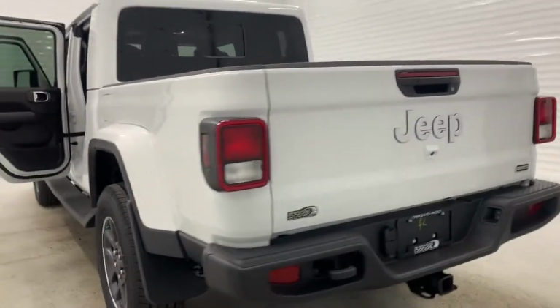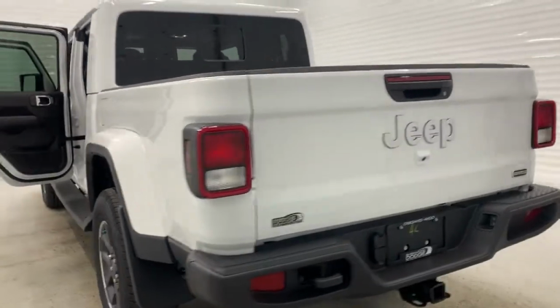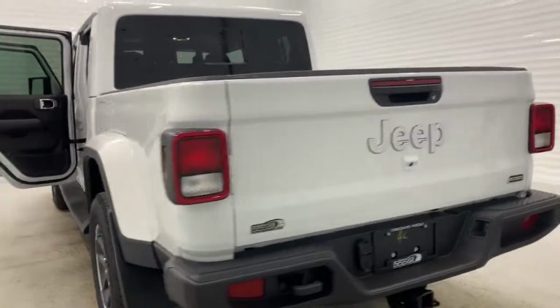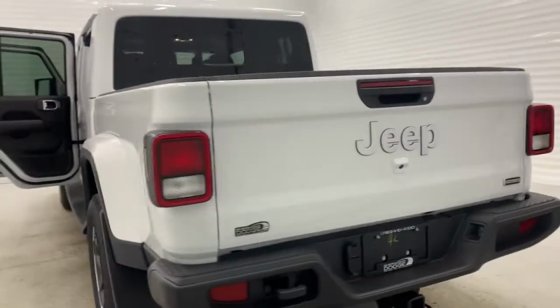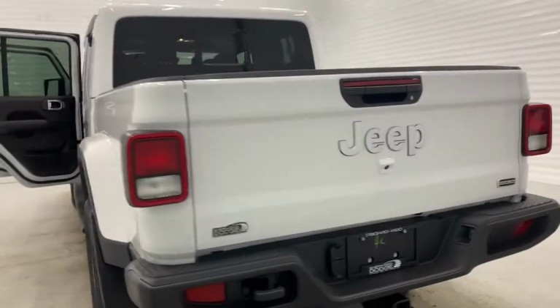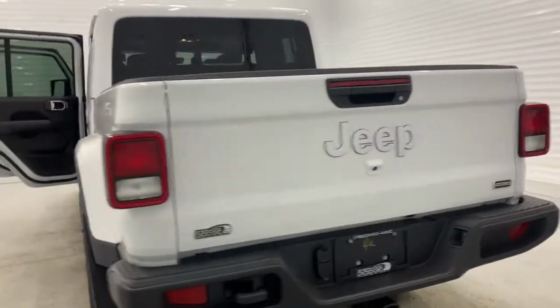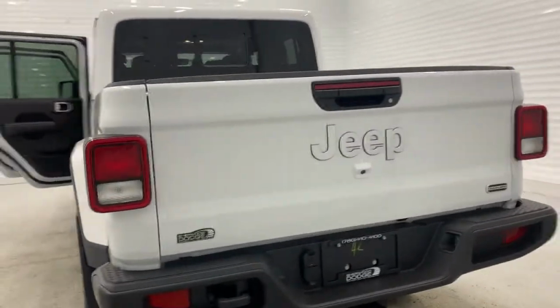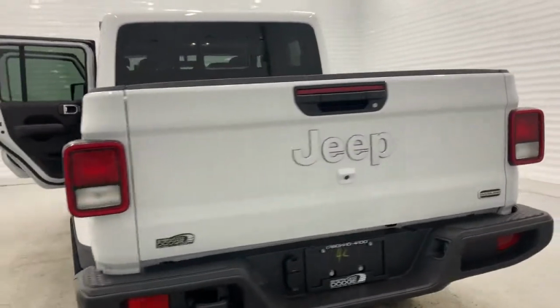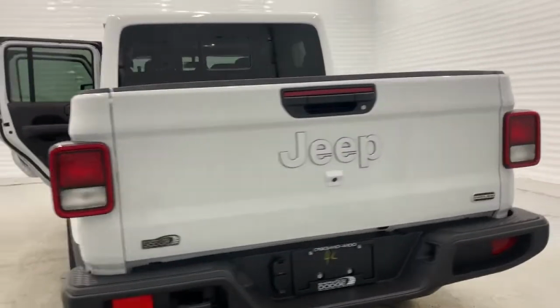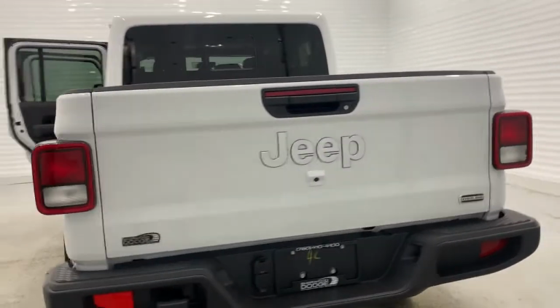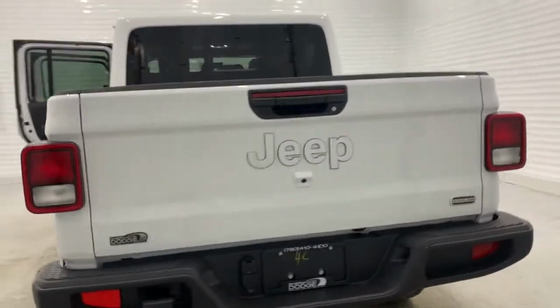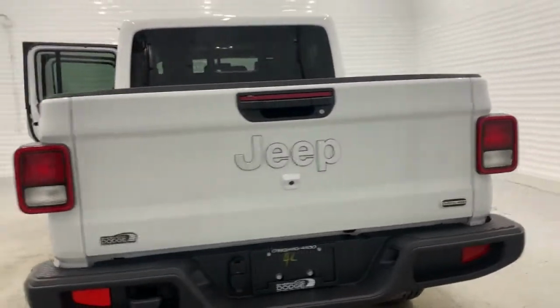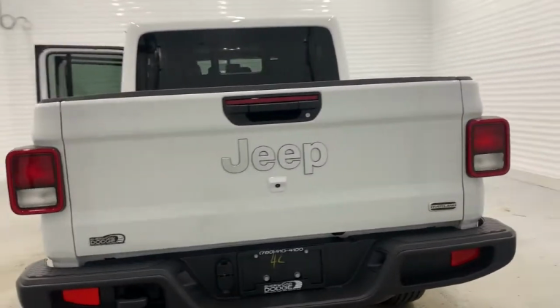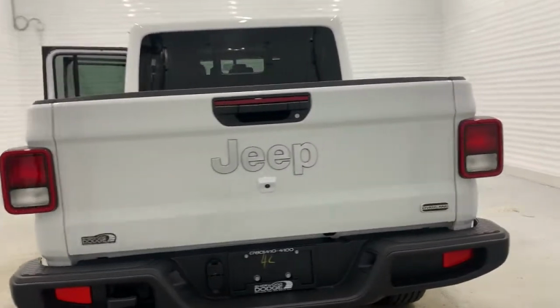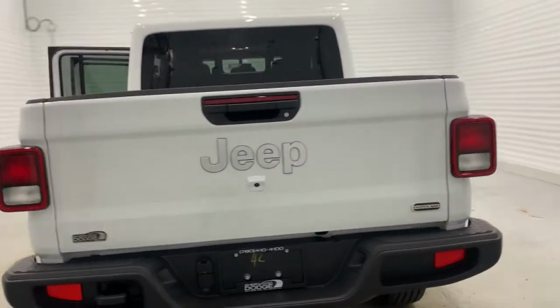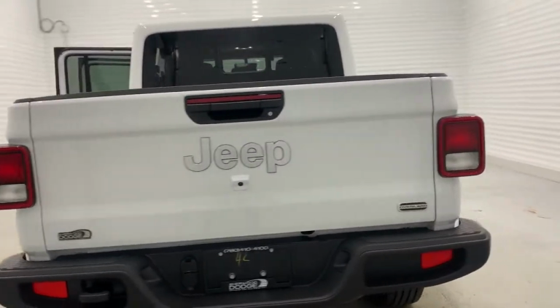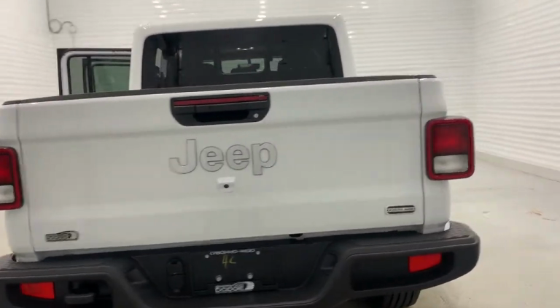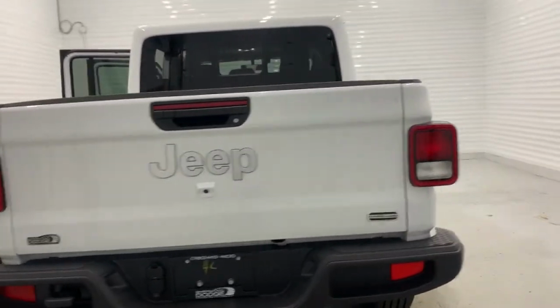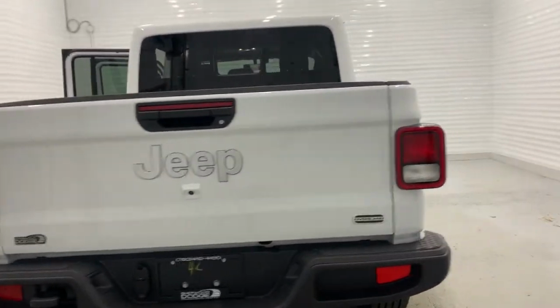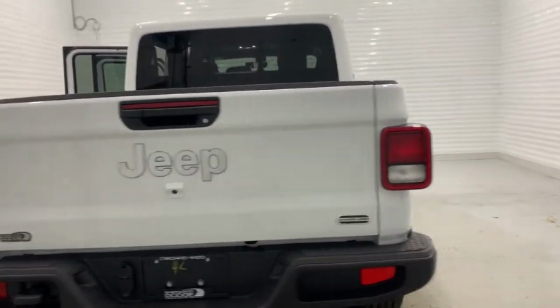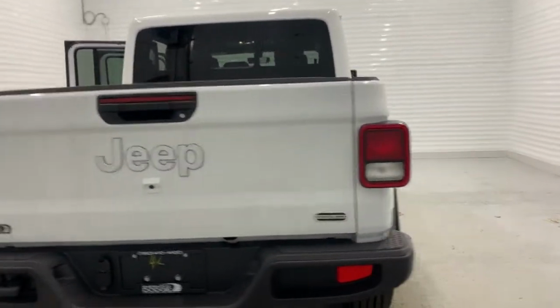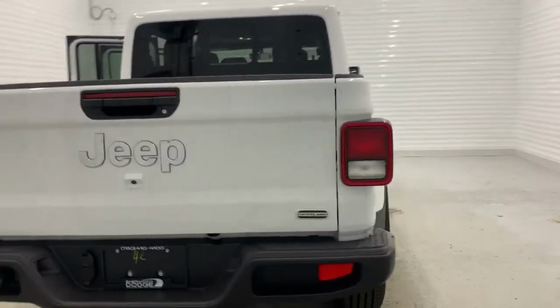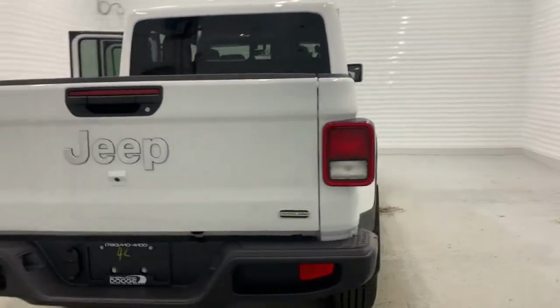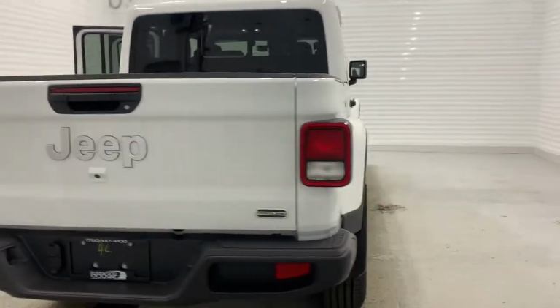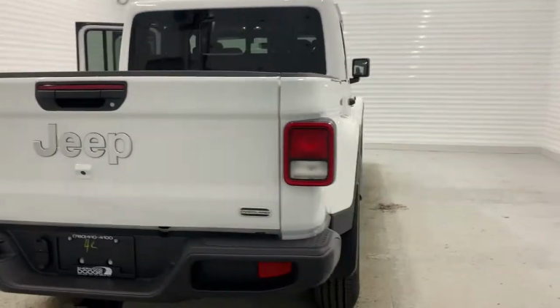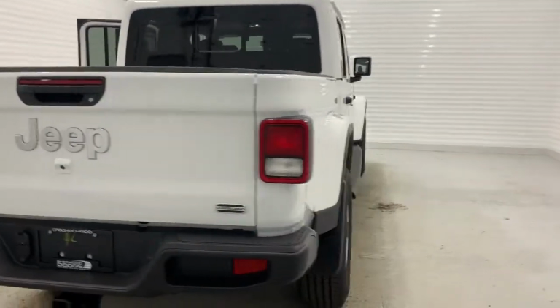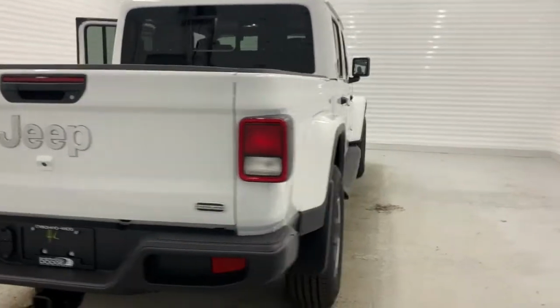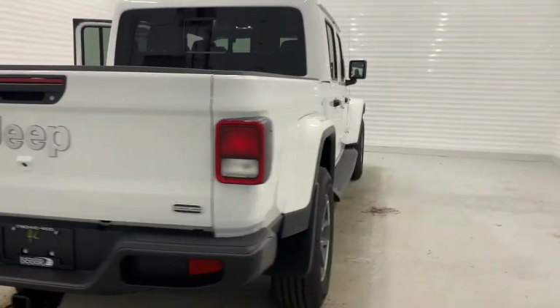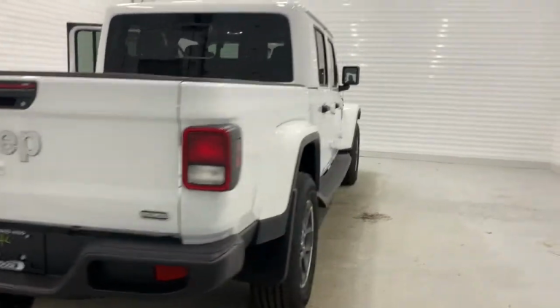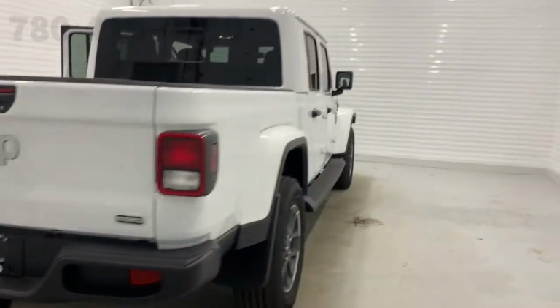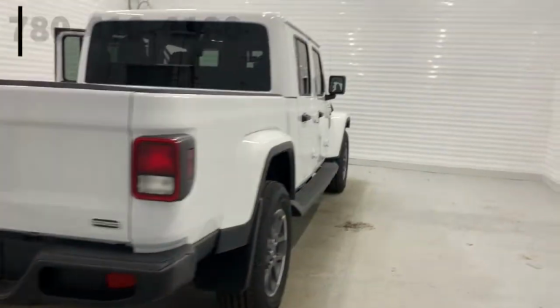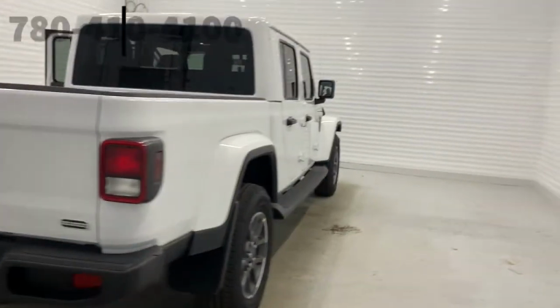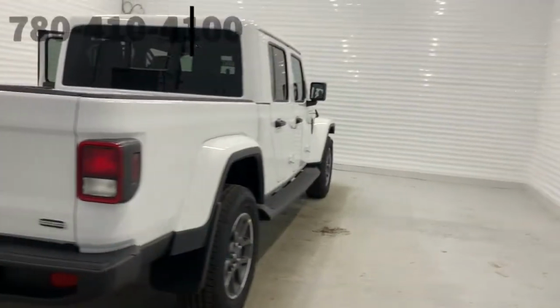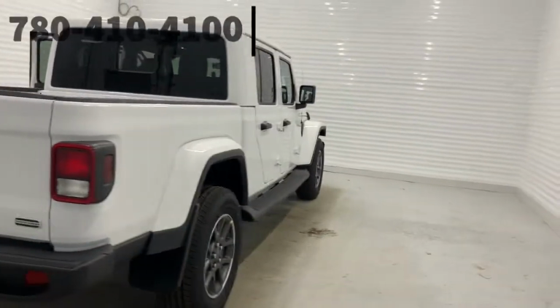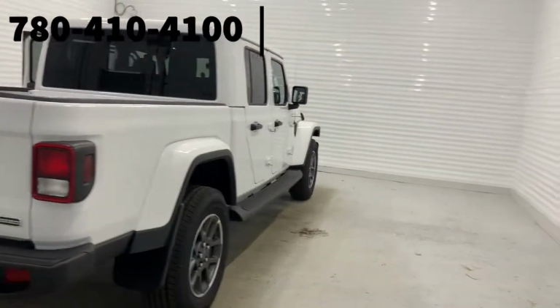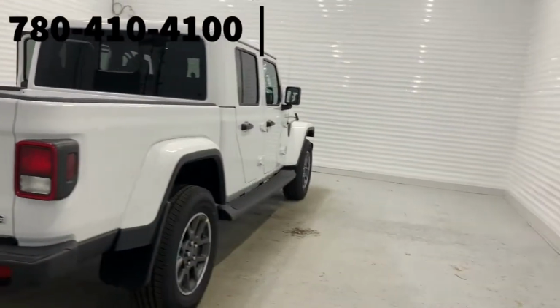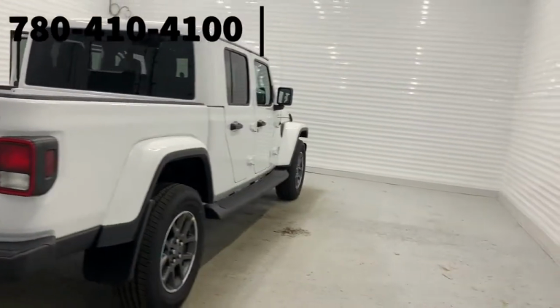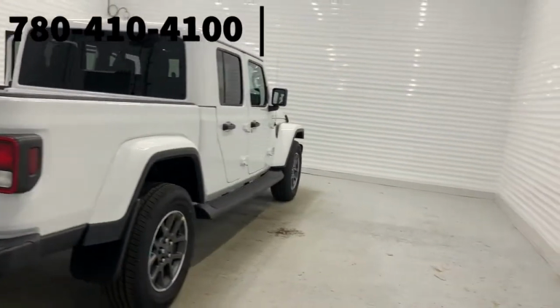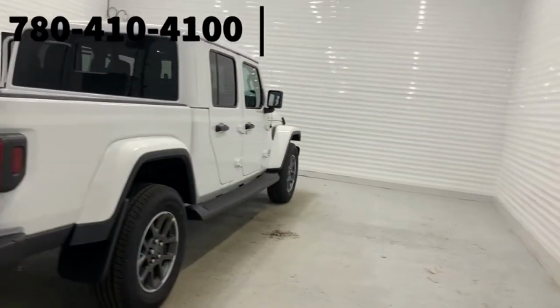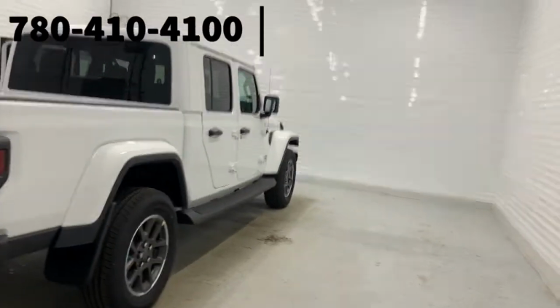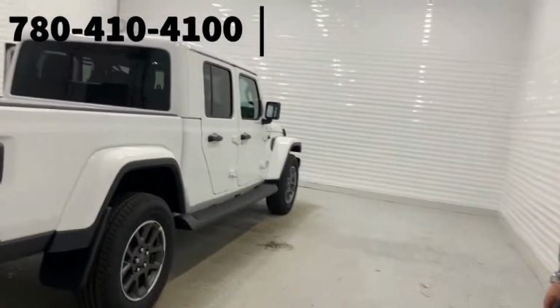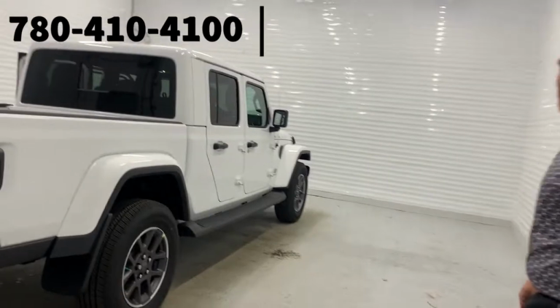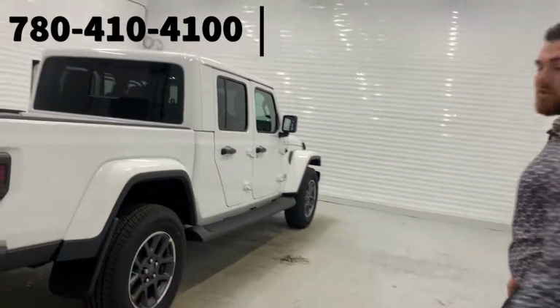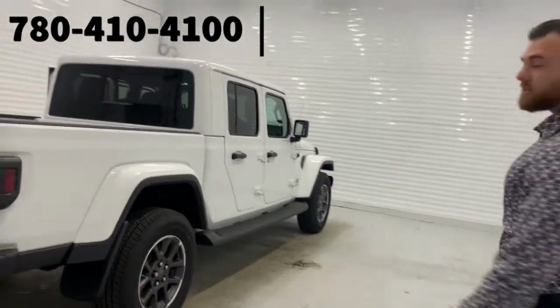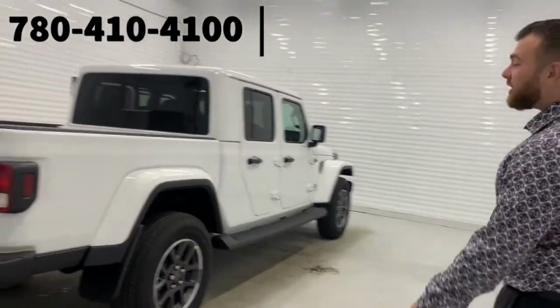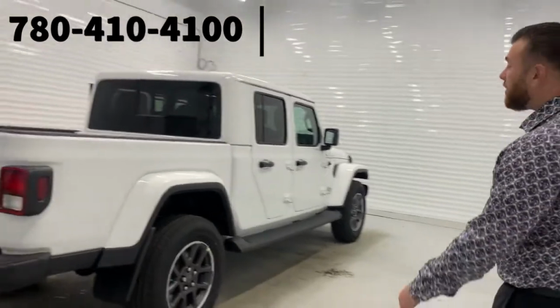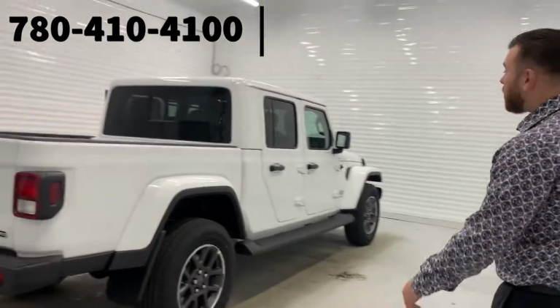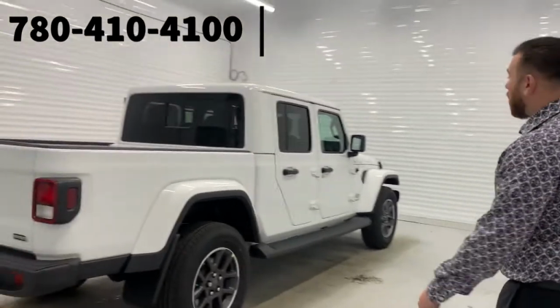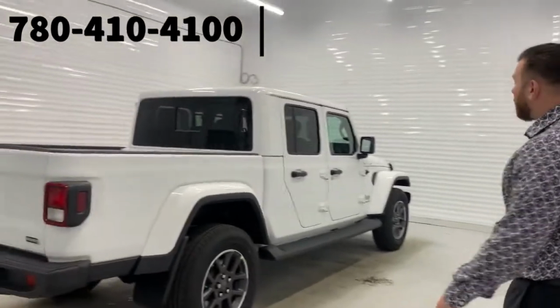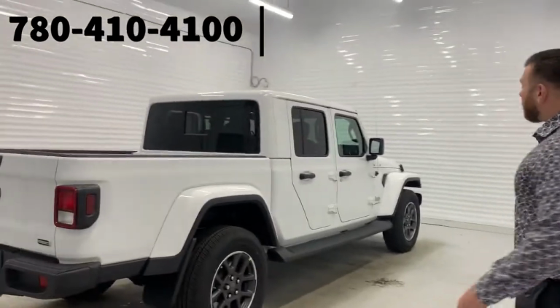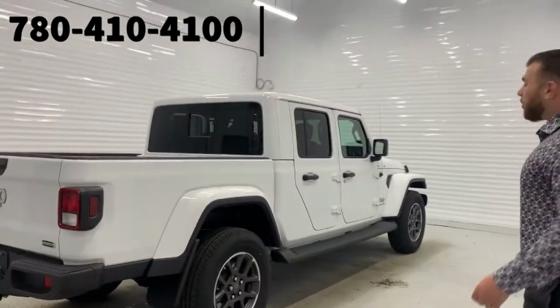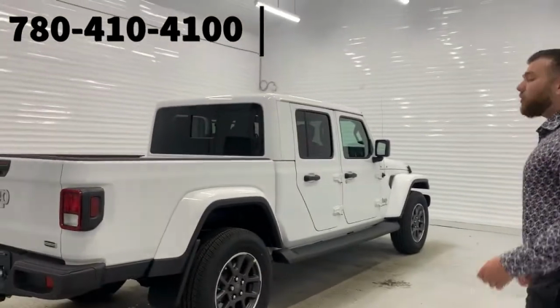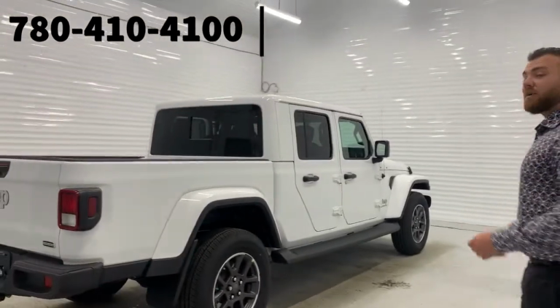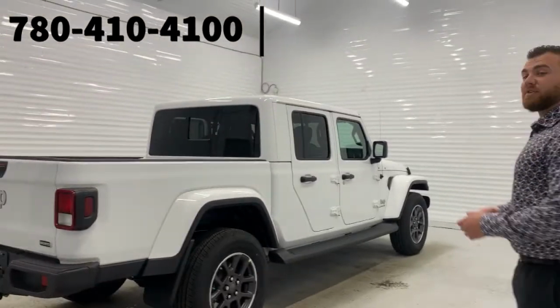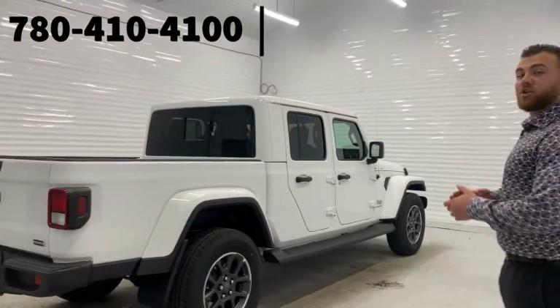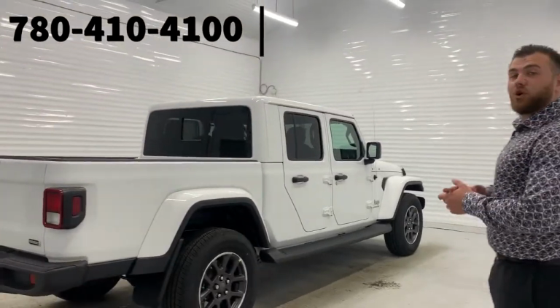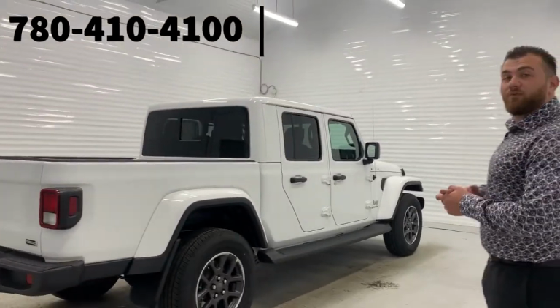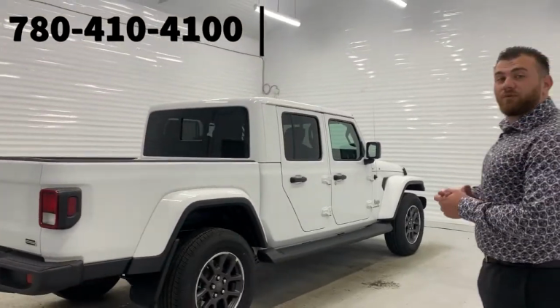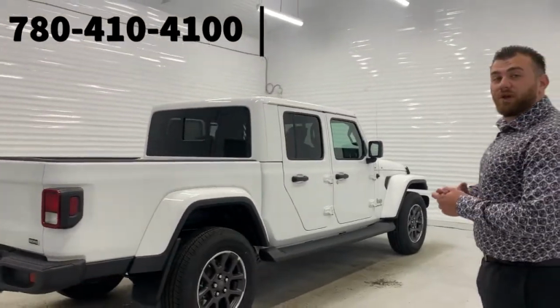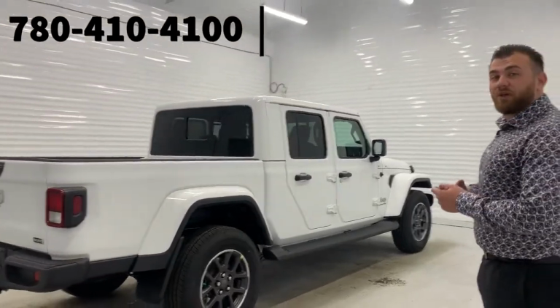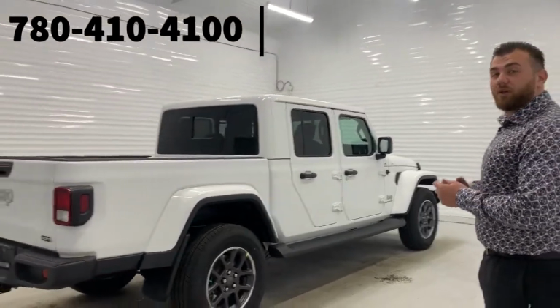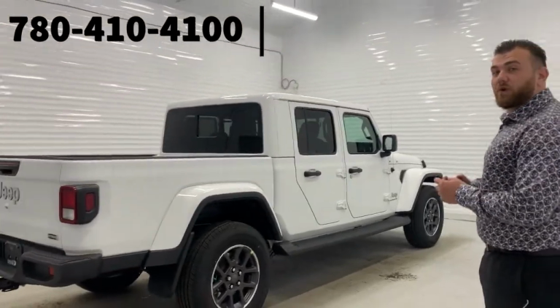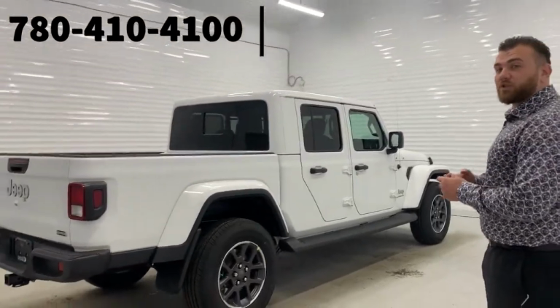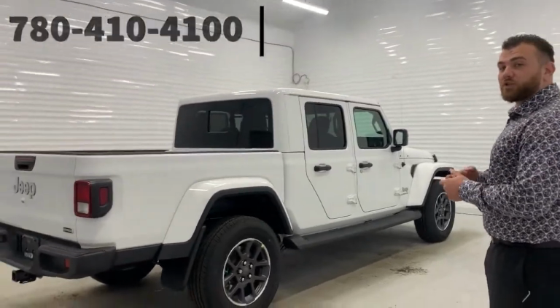There are great promotions going on this month. If you're in the market for a Jeep, you definitely don't want to miss out on these deals. Come on in or give us a call if you have any other questions.